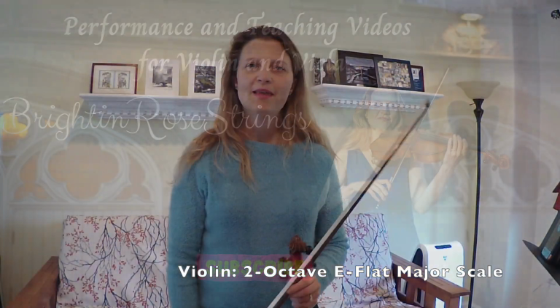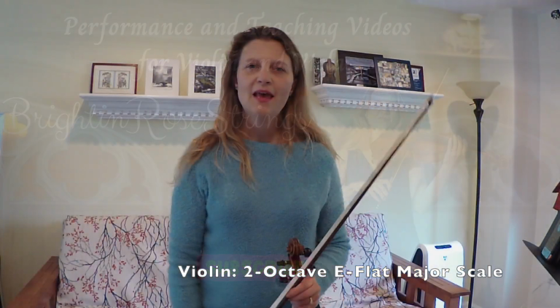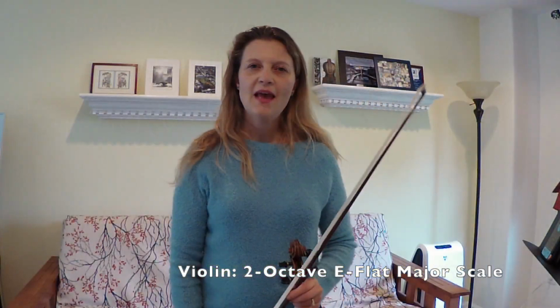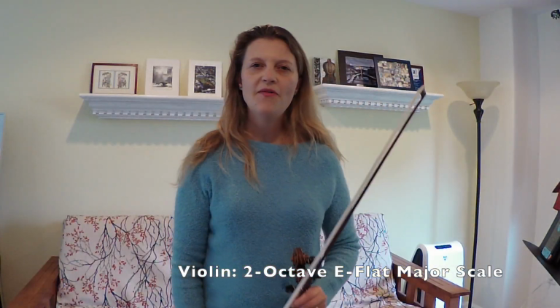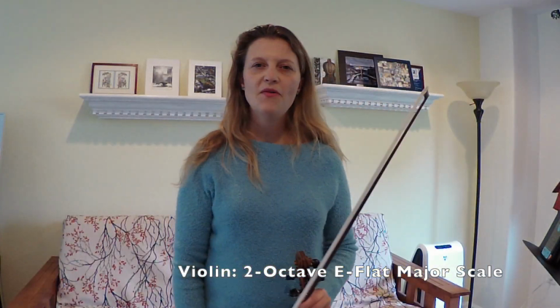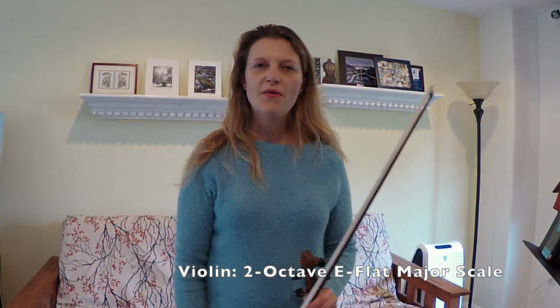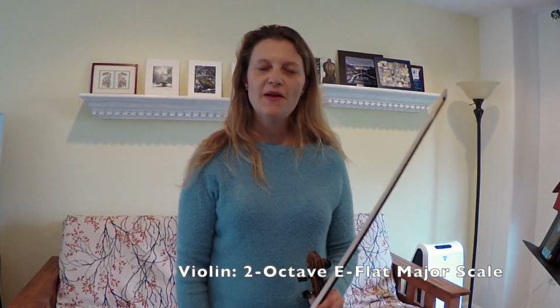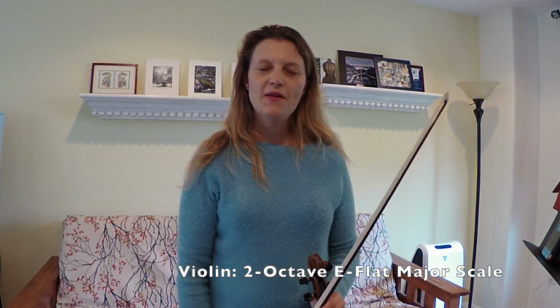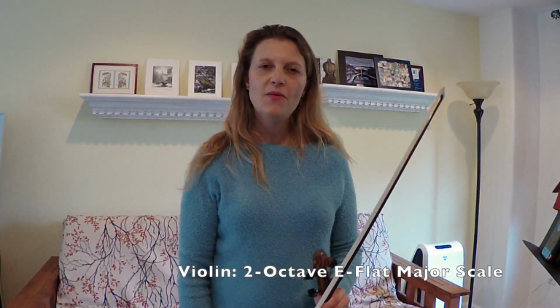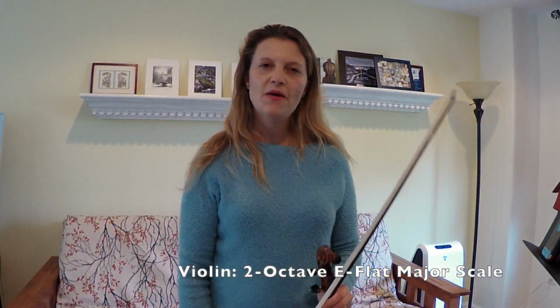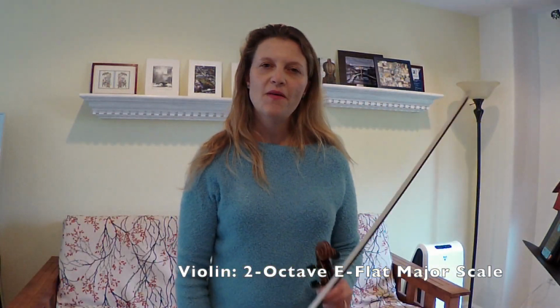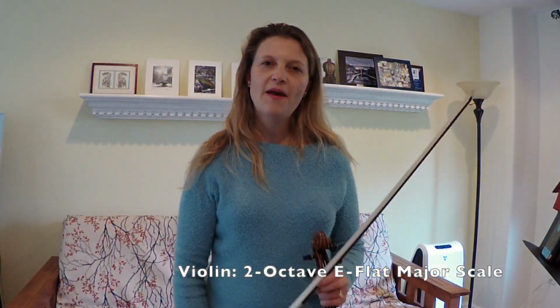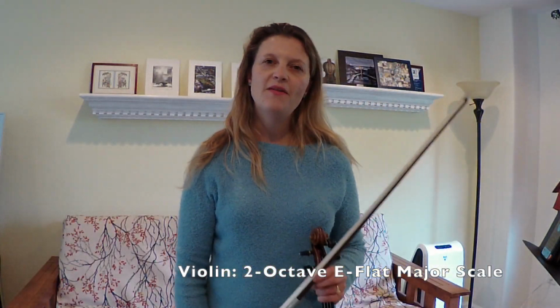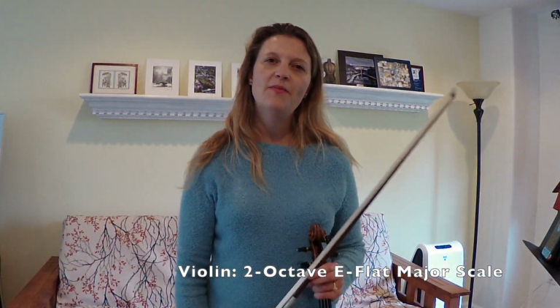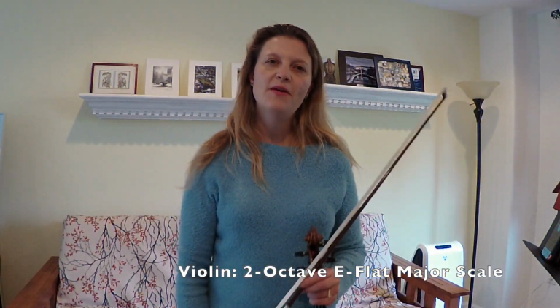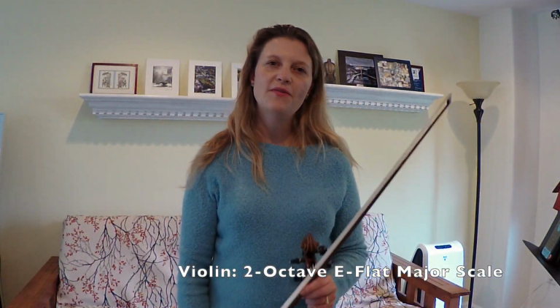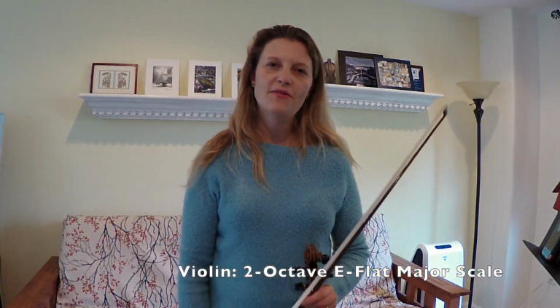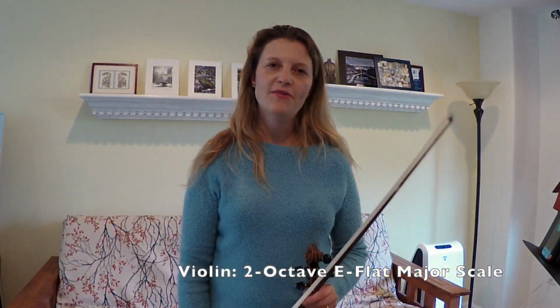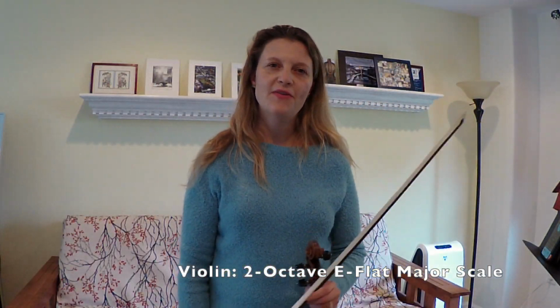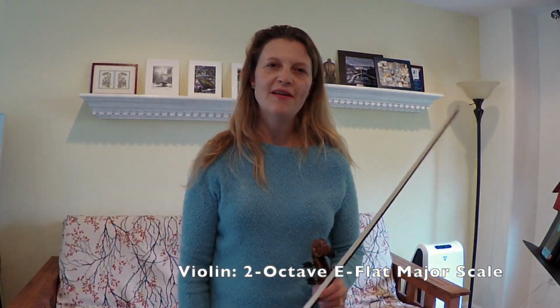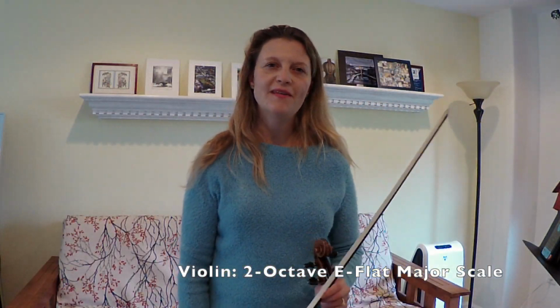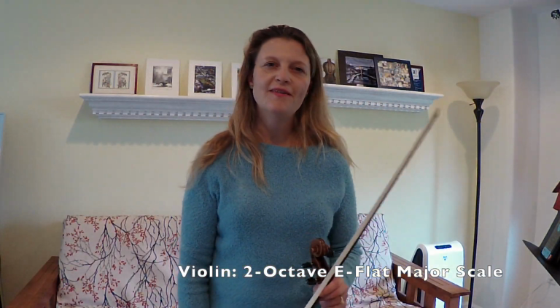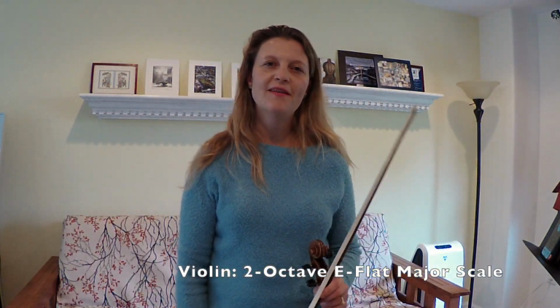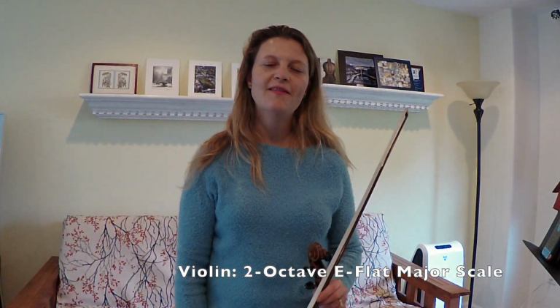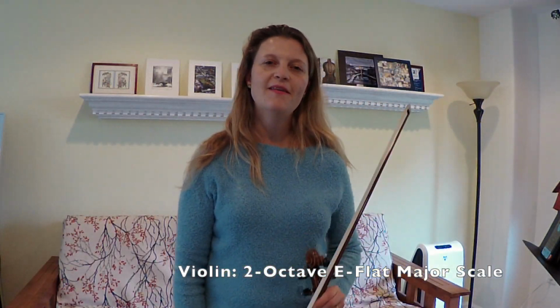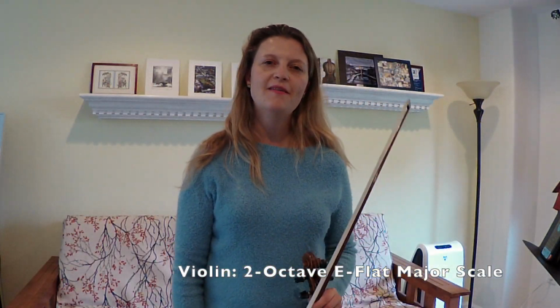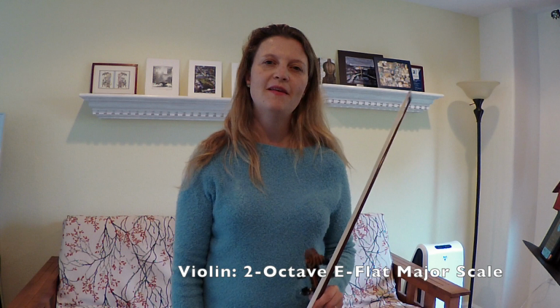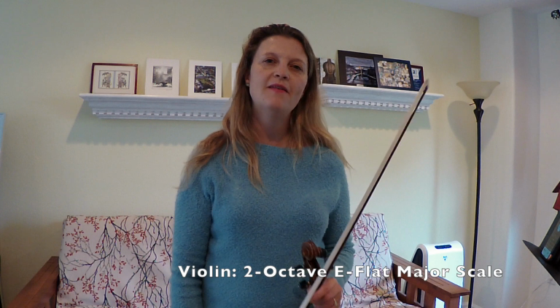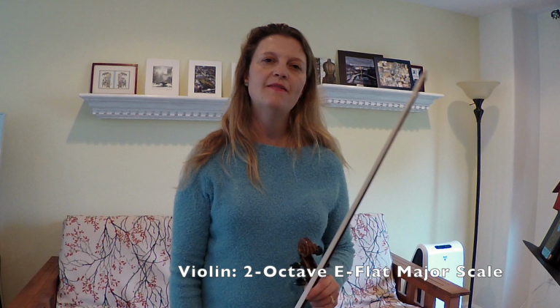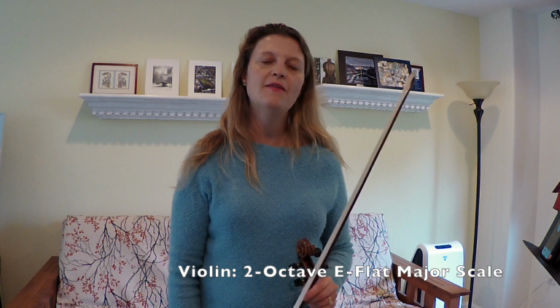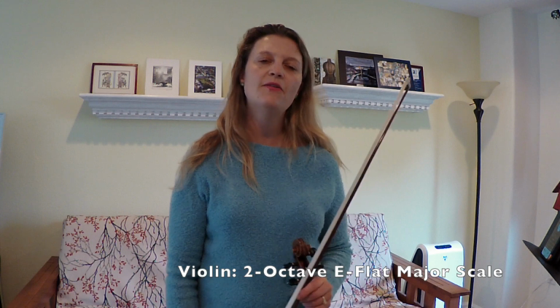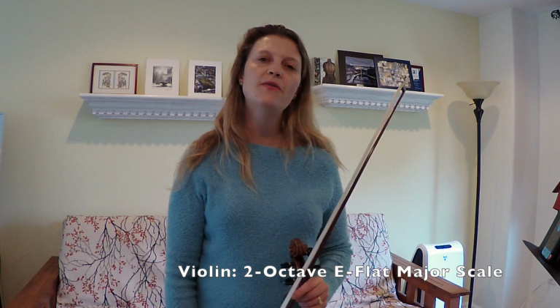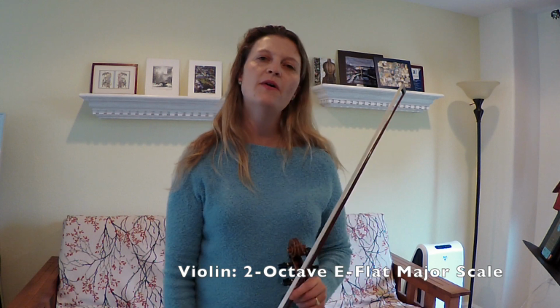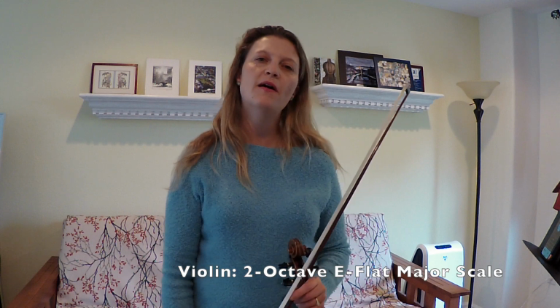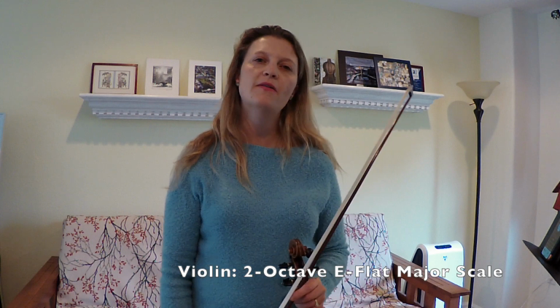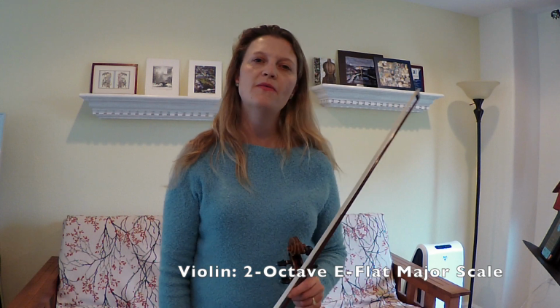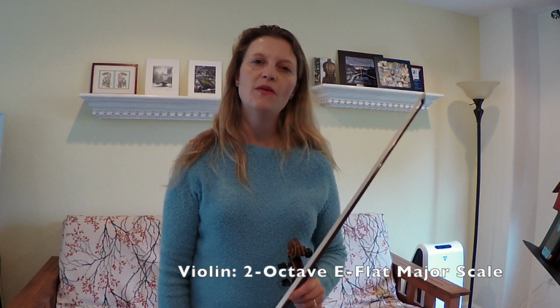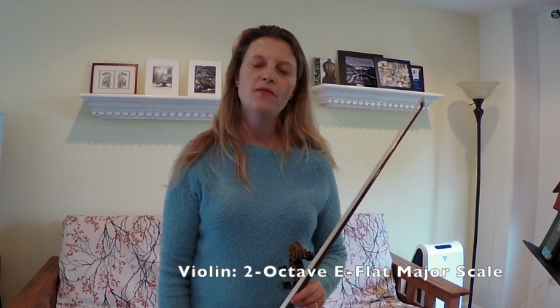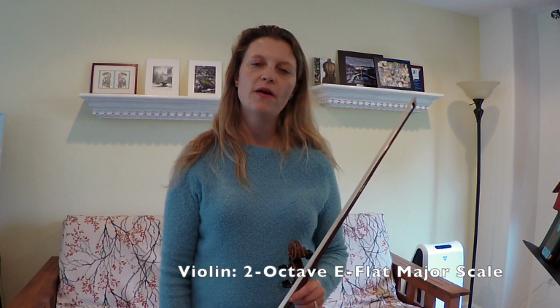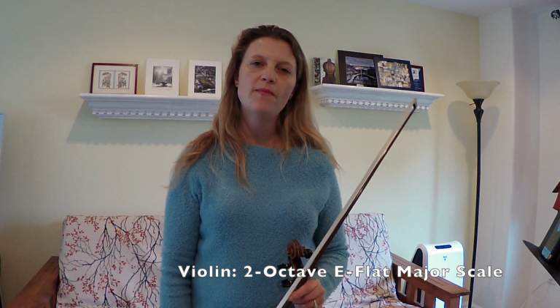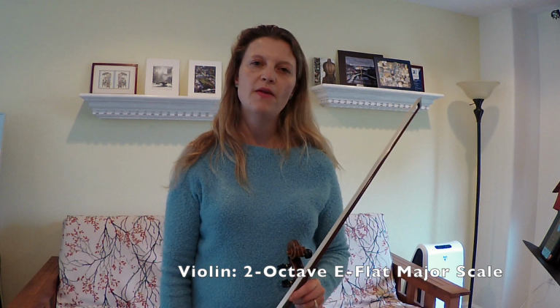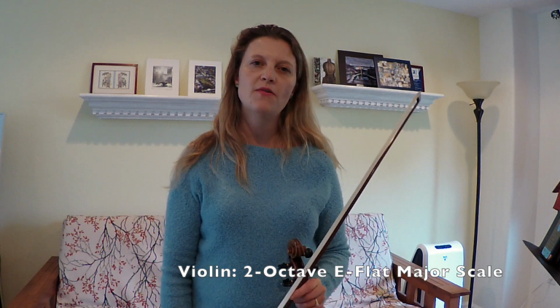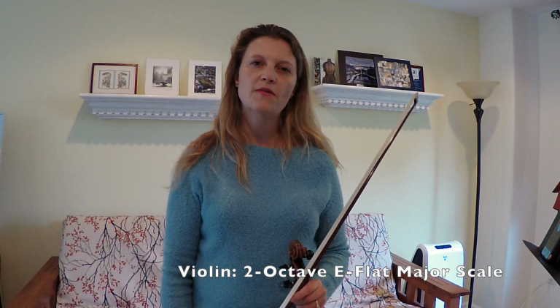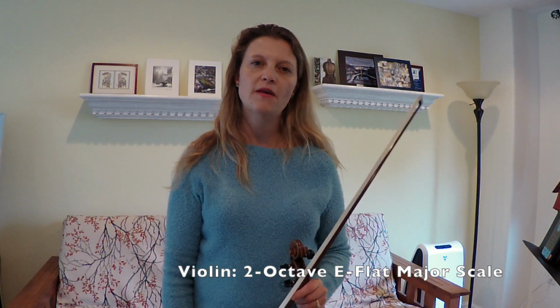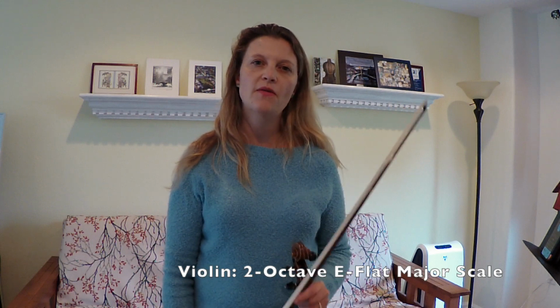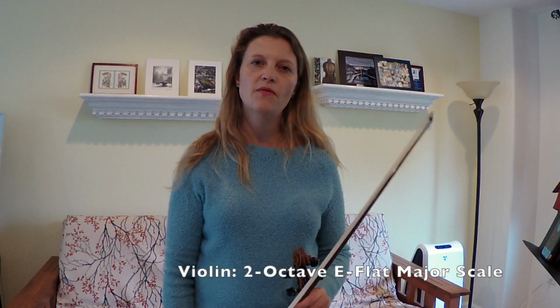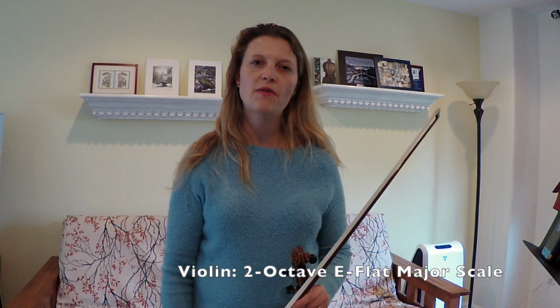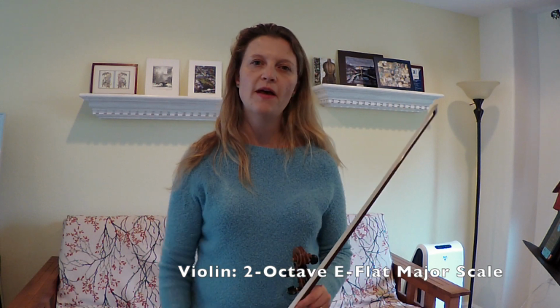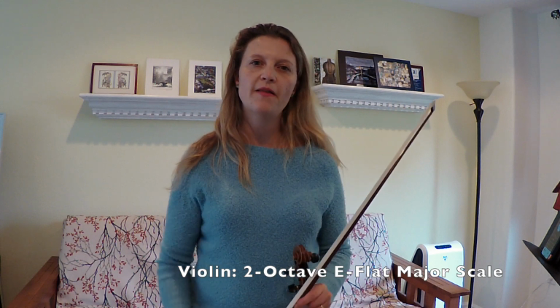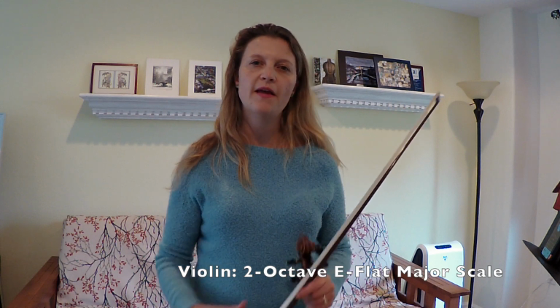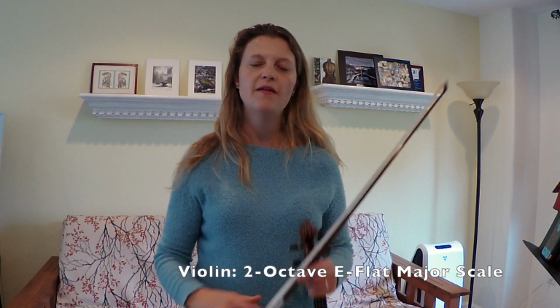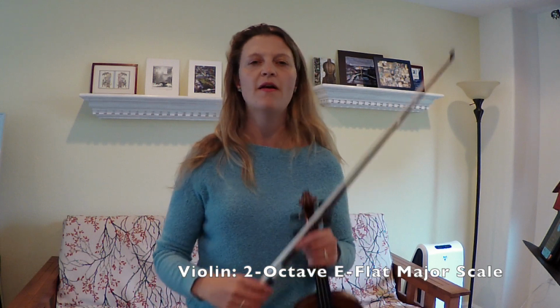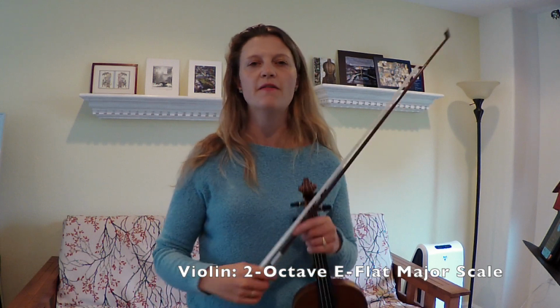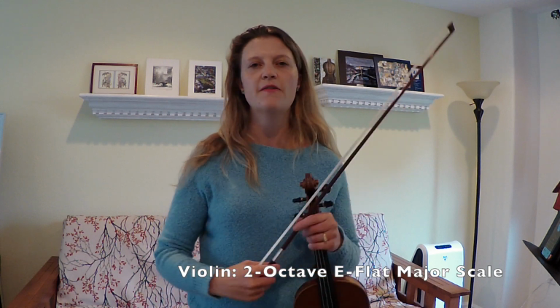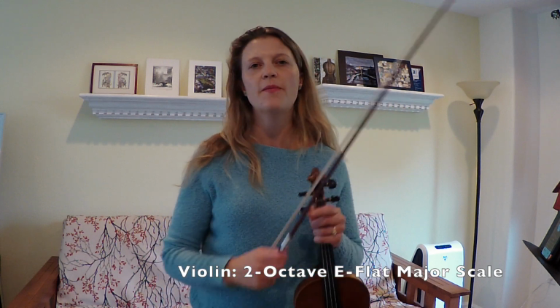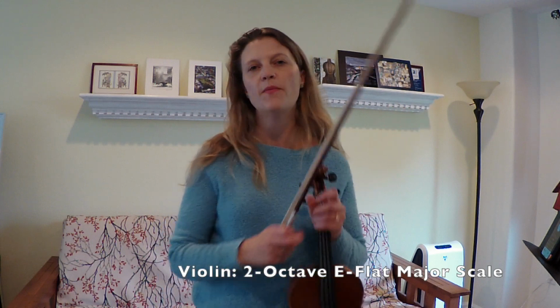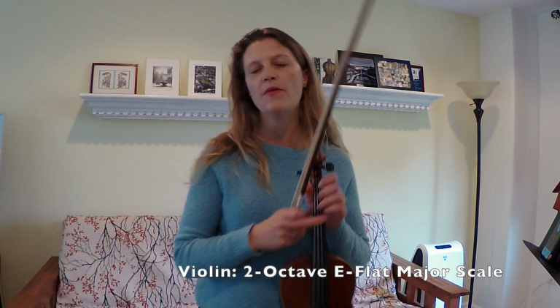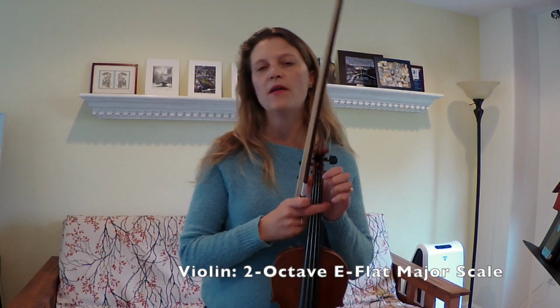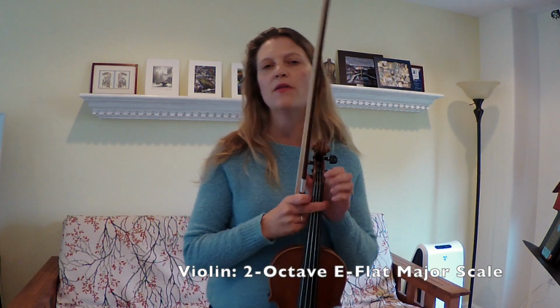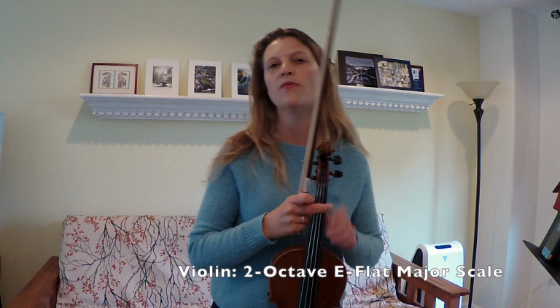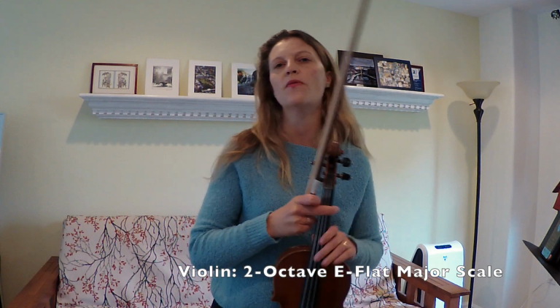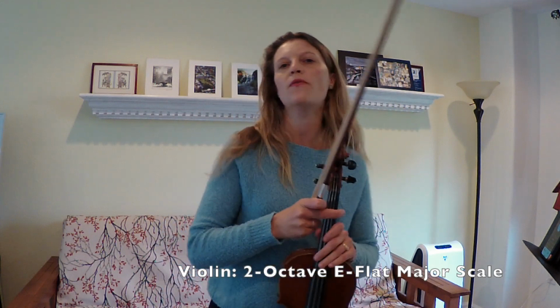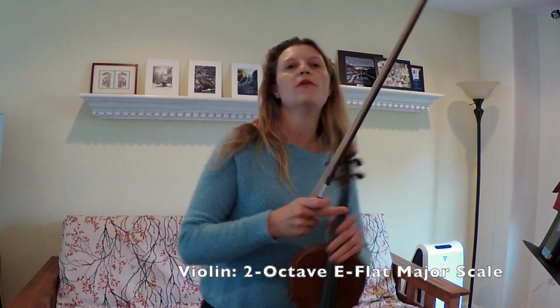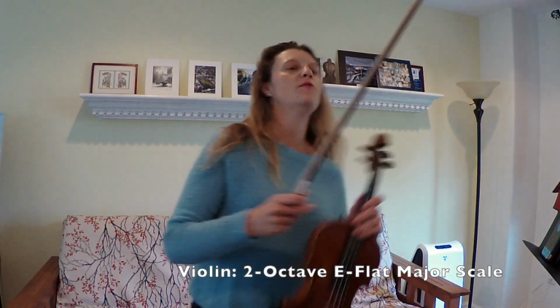Hey everyone, welcome back to Brighton Rose Strings. This is the two octave E-flat major scale for violin. I'll start by playing it through for you.